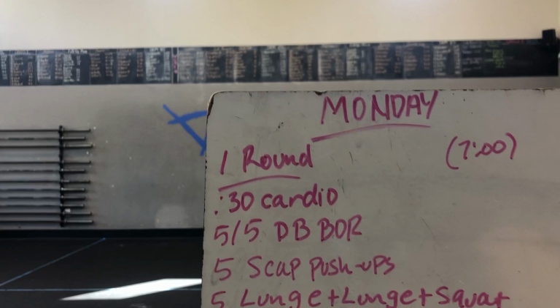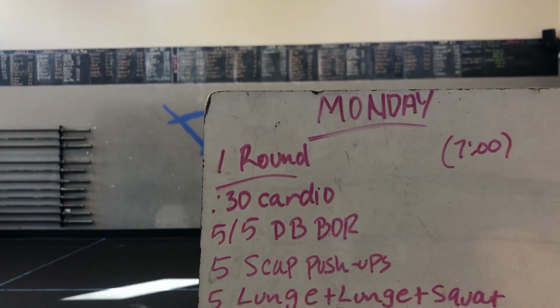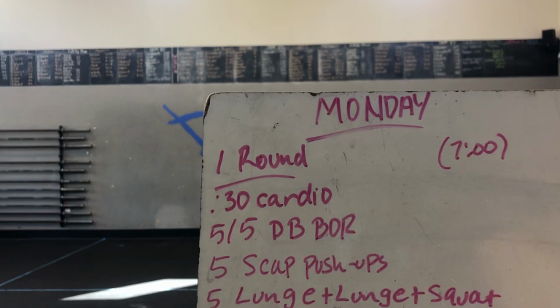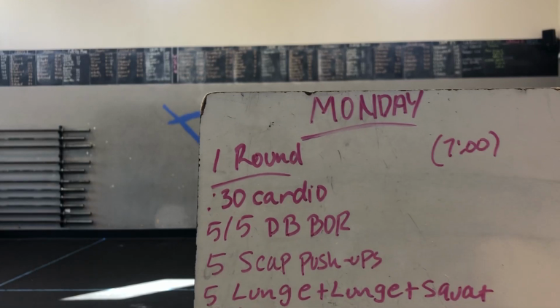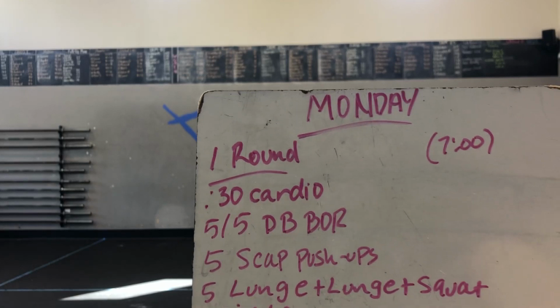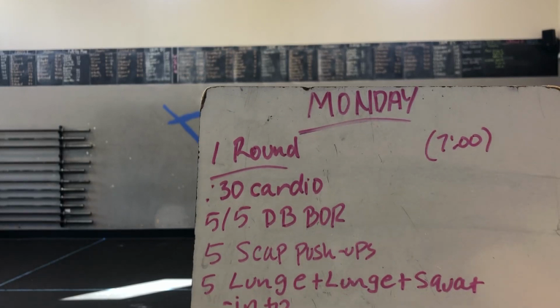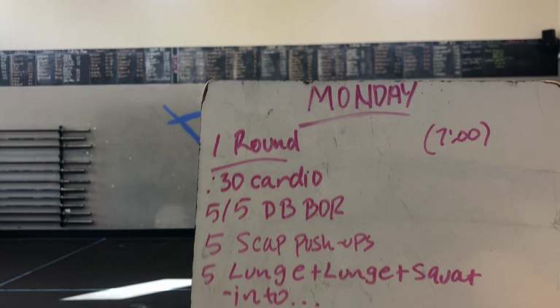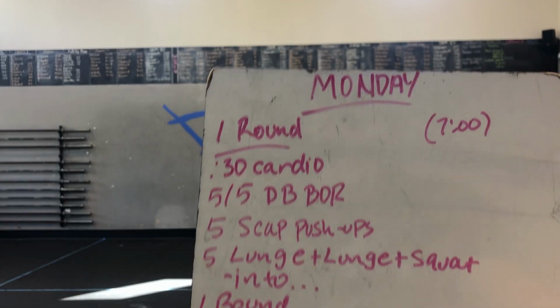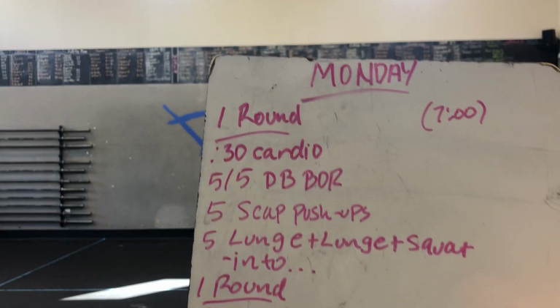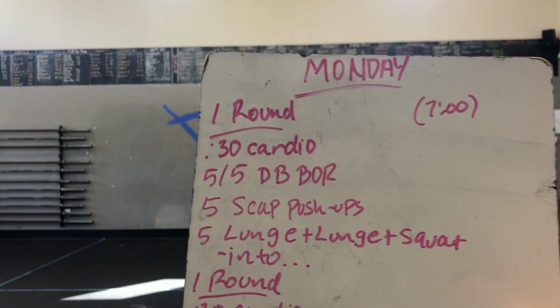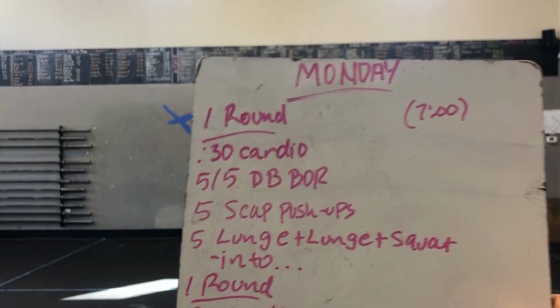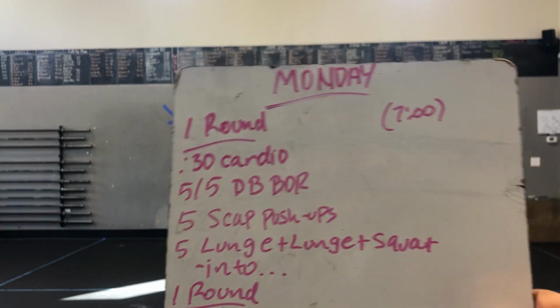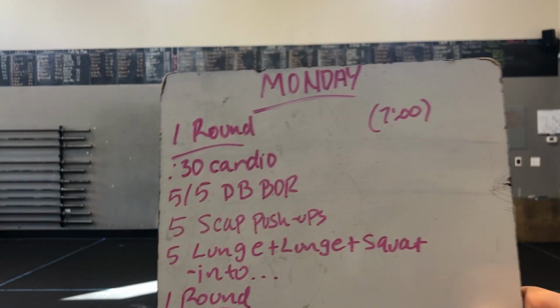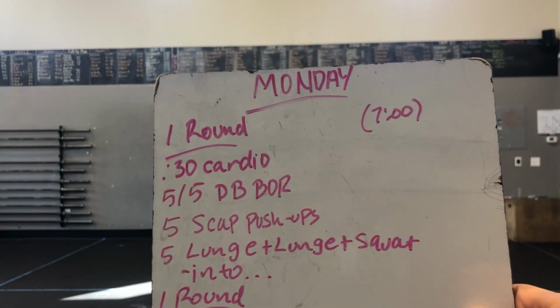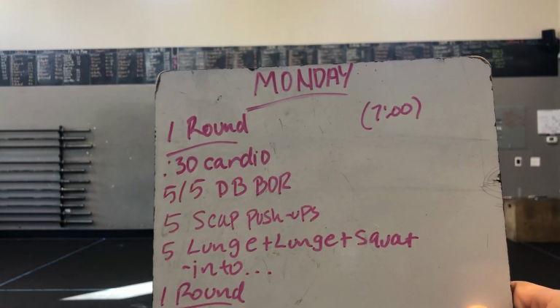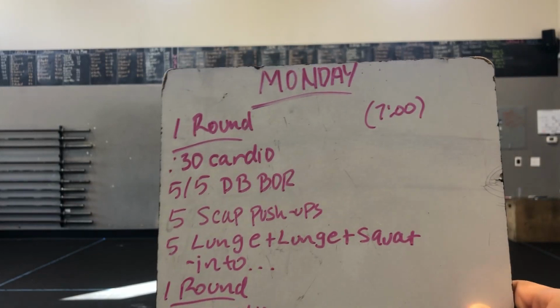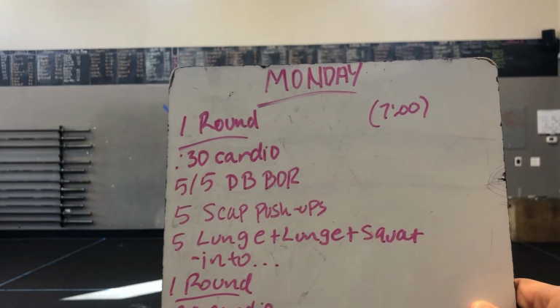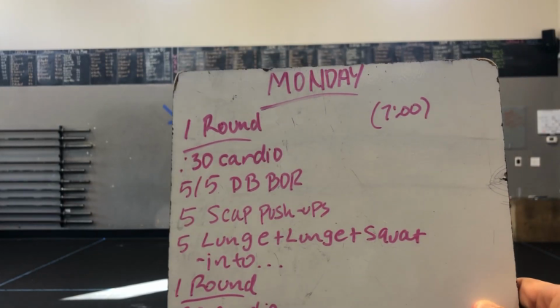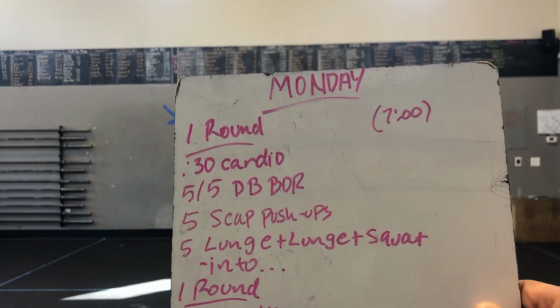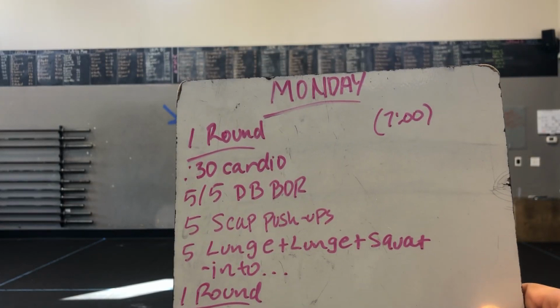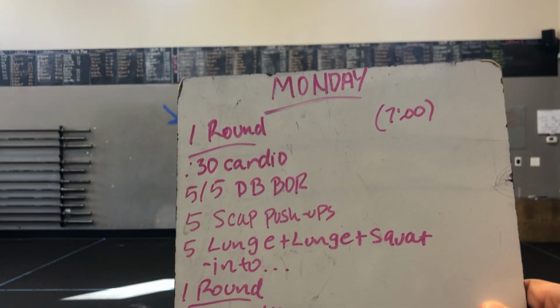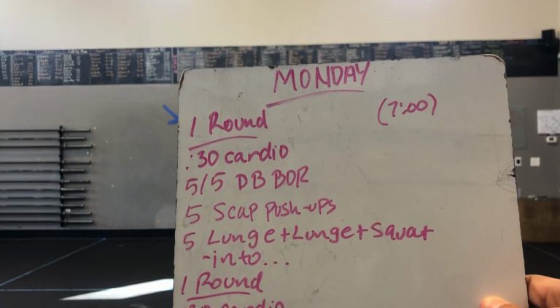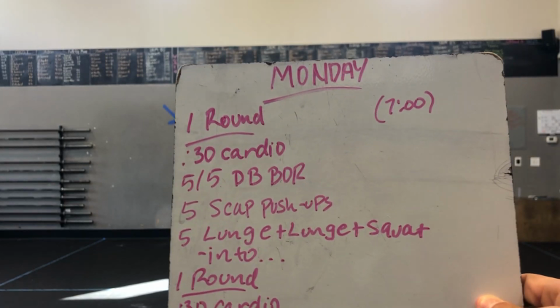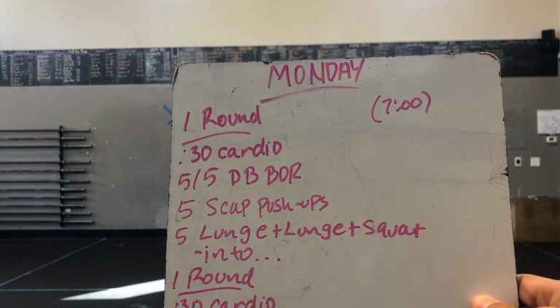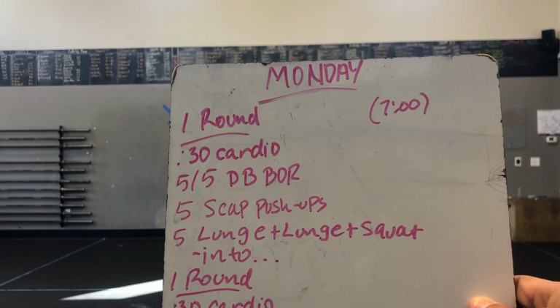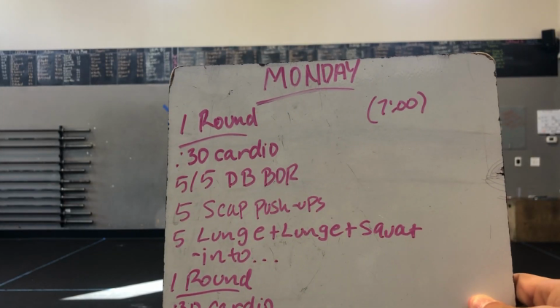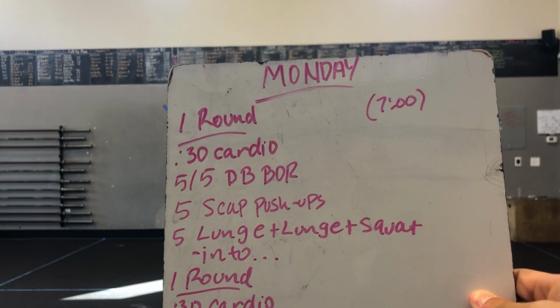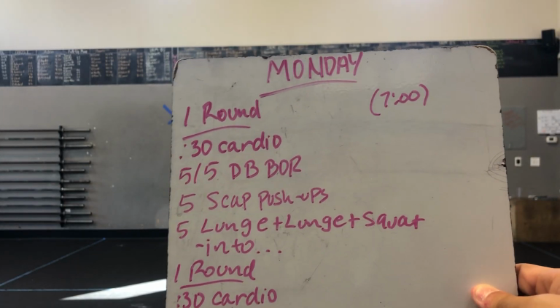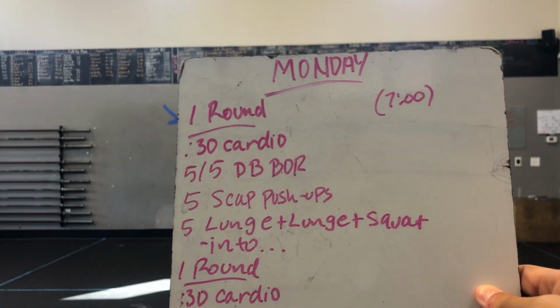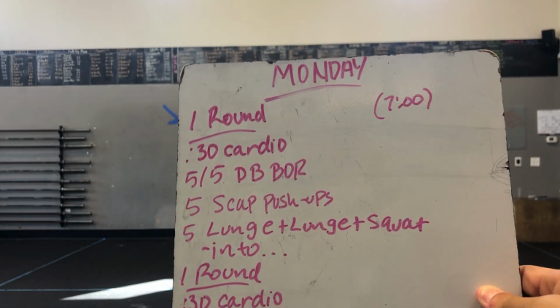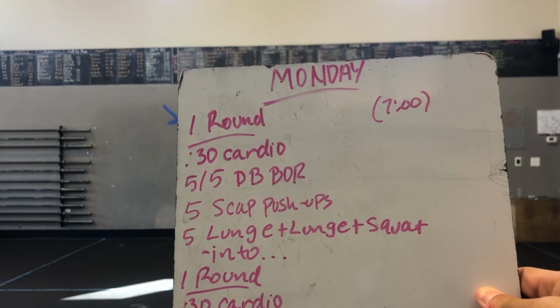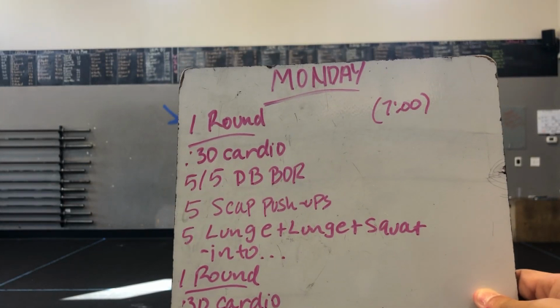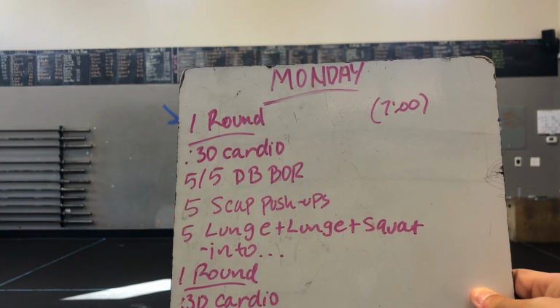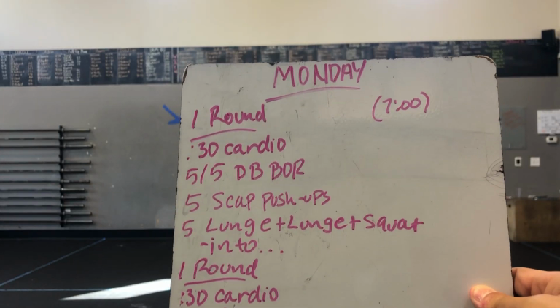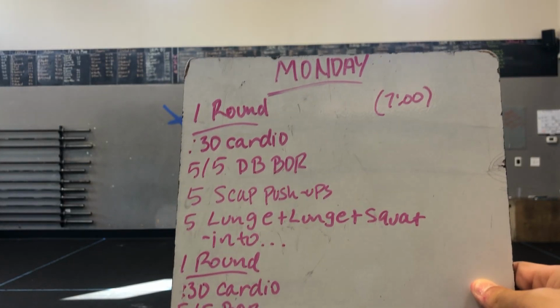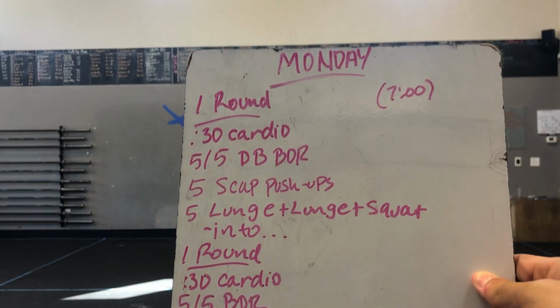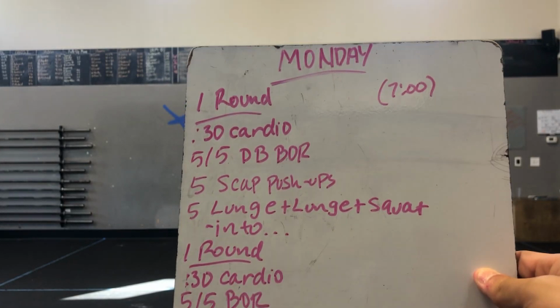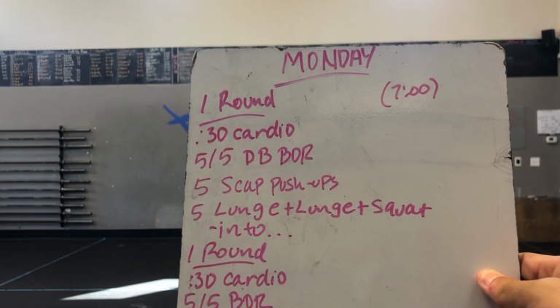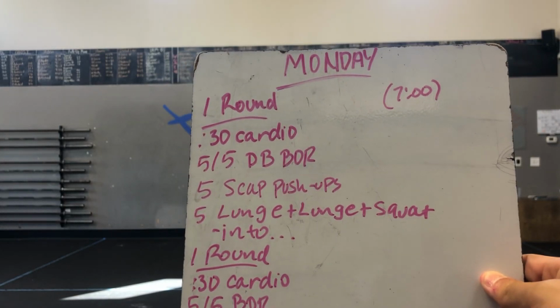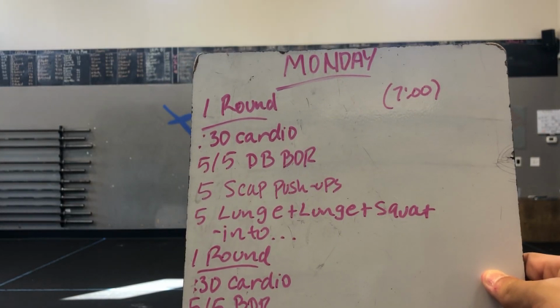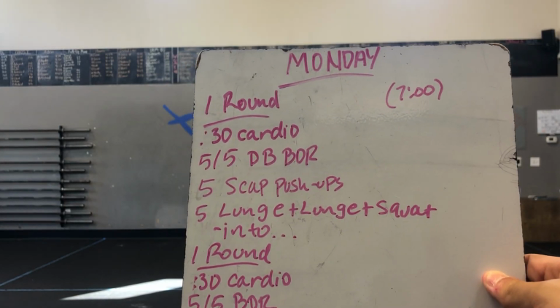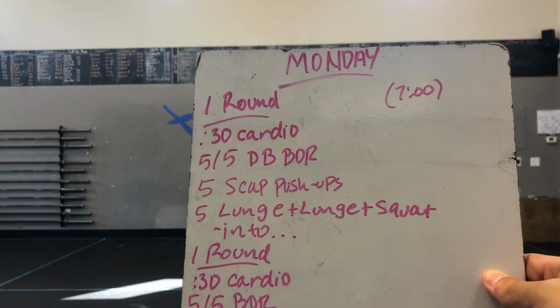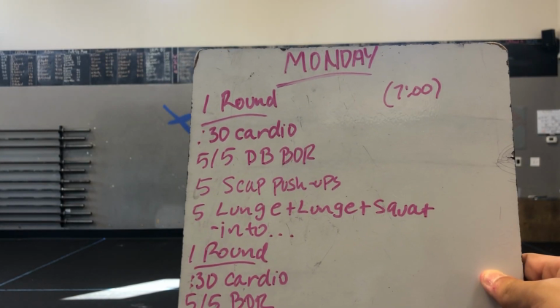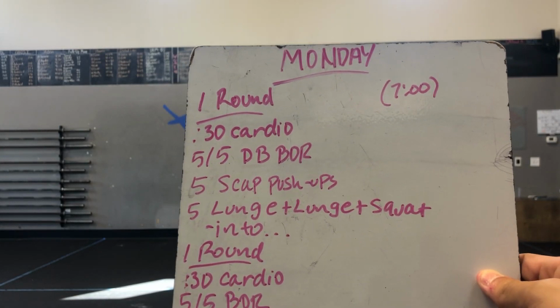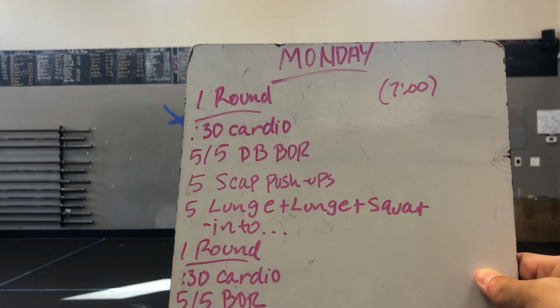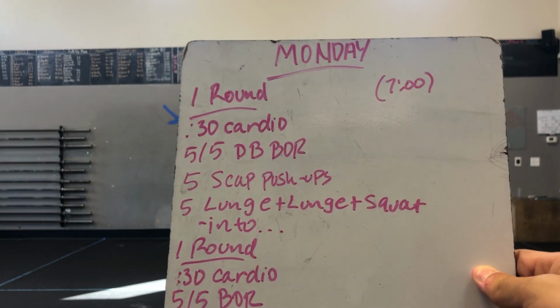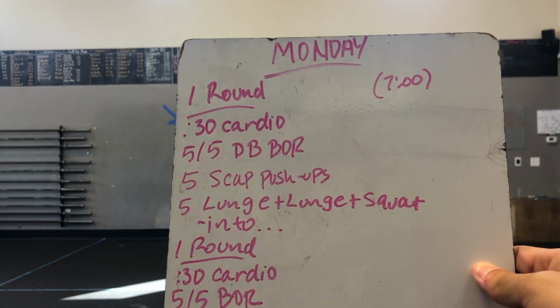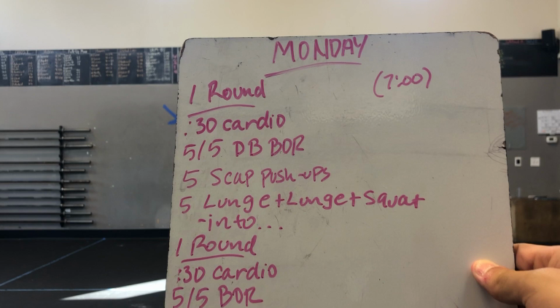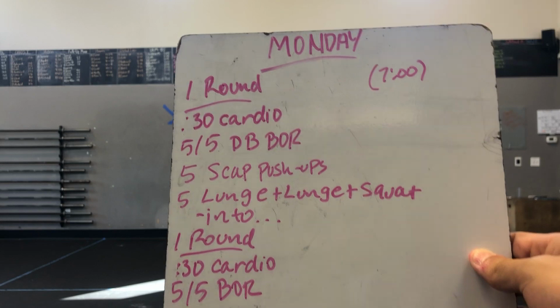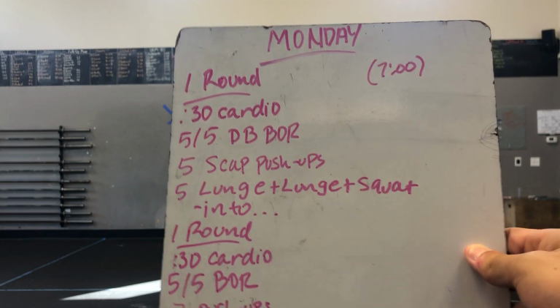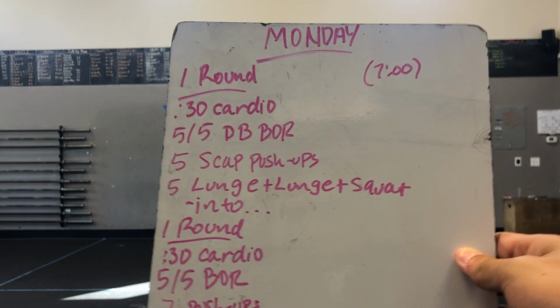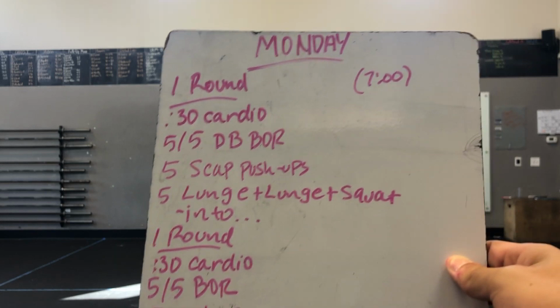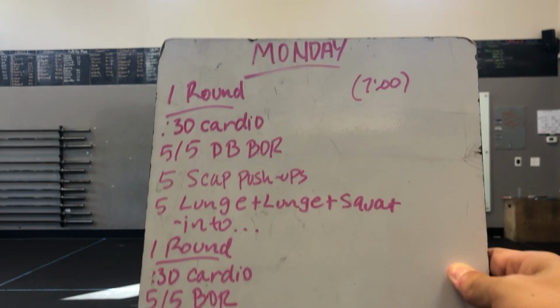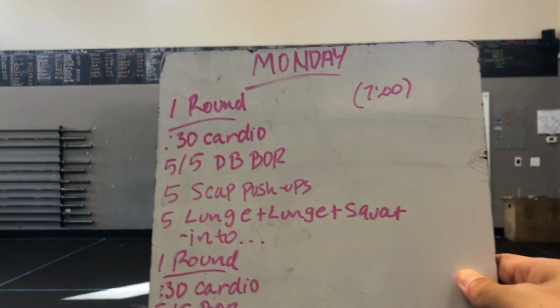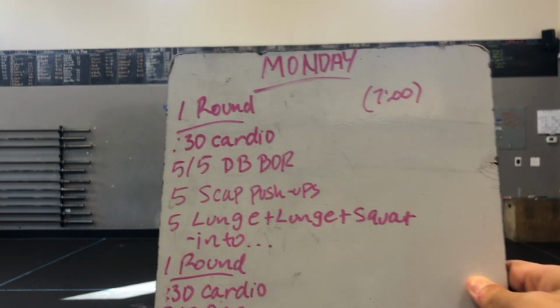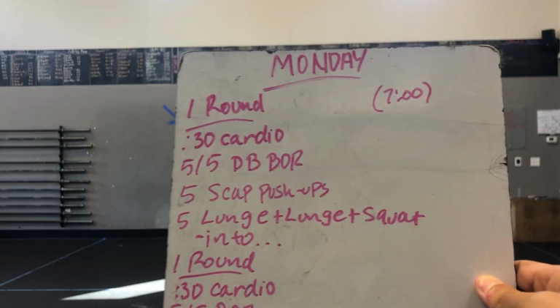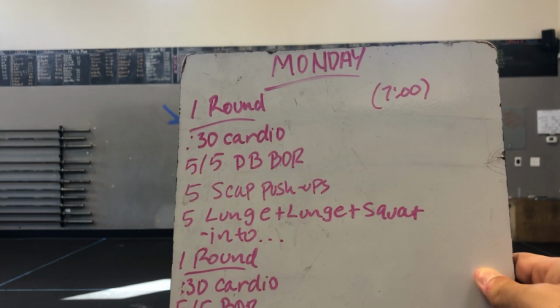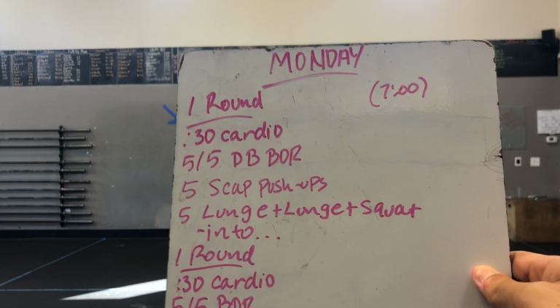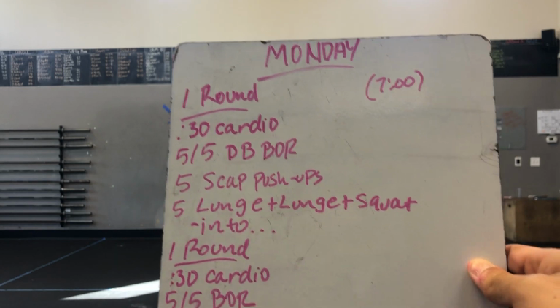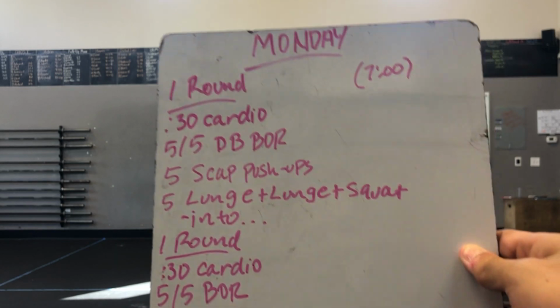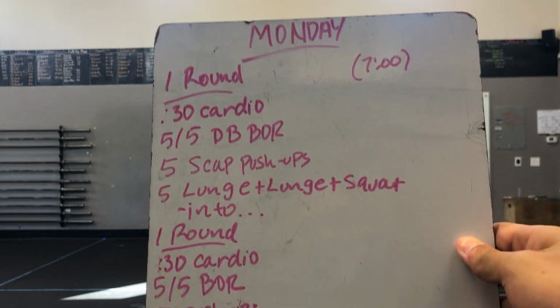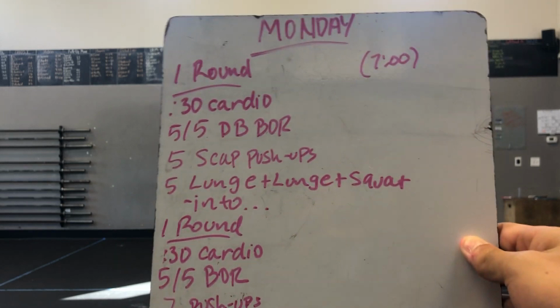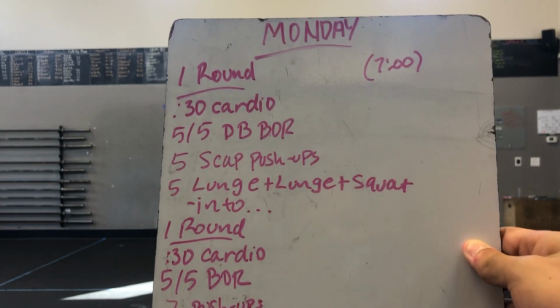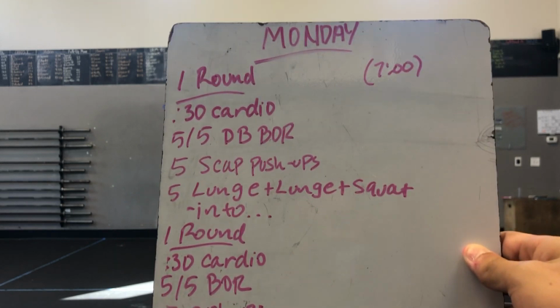What's up Creed? Welcome to your Monday workout. Happy Memorial Day. We got you a little Murph — we'll show you what that looks like in just a second.